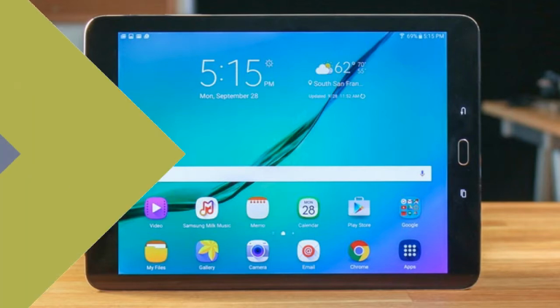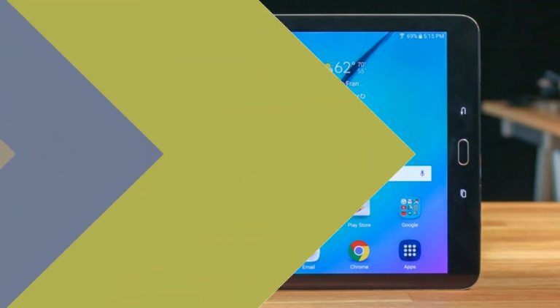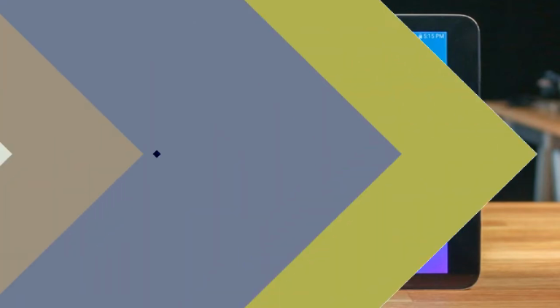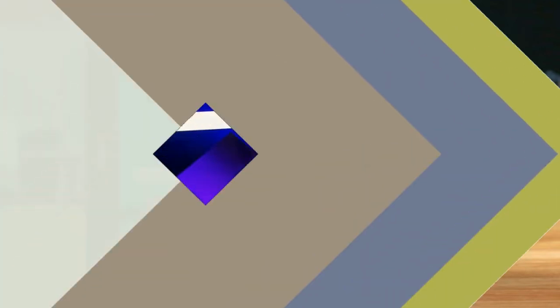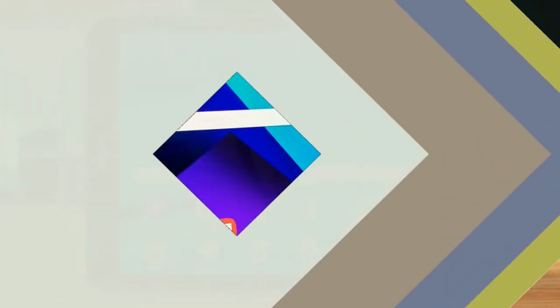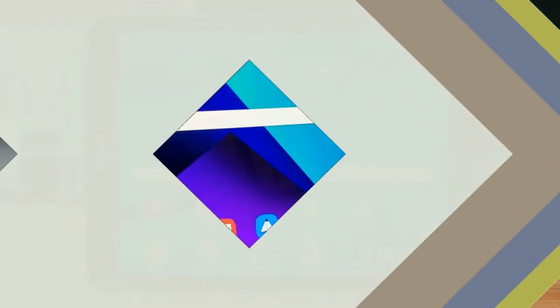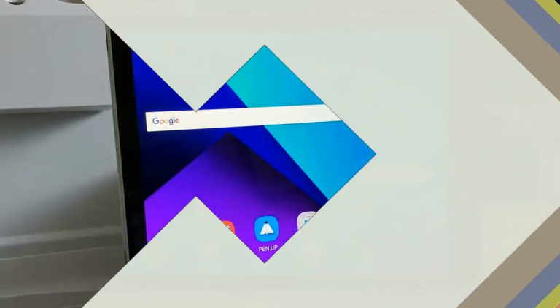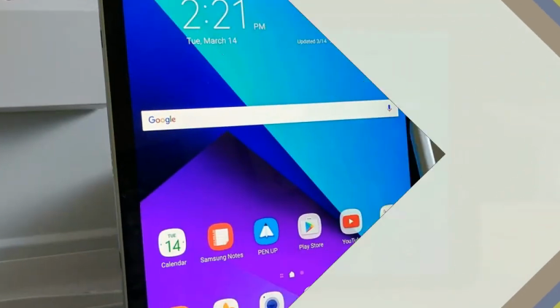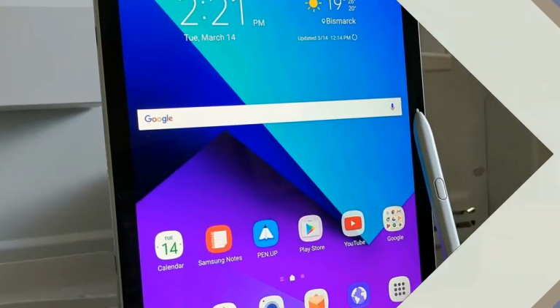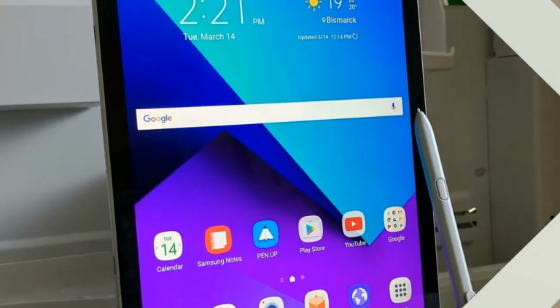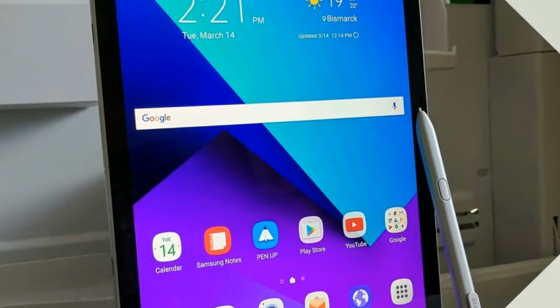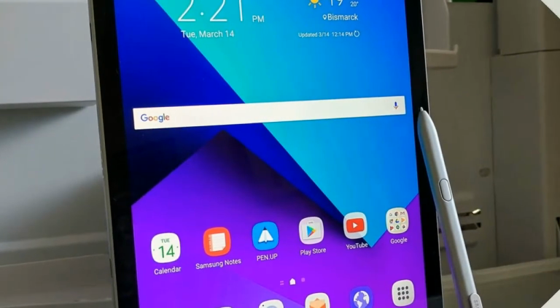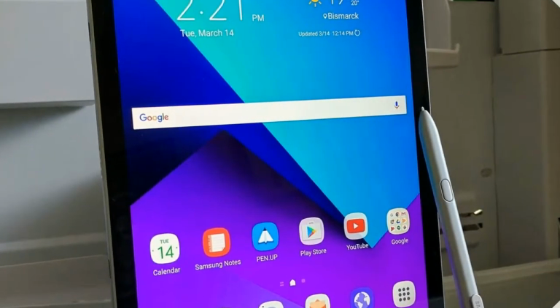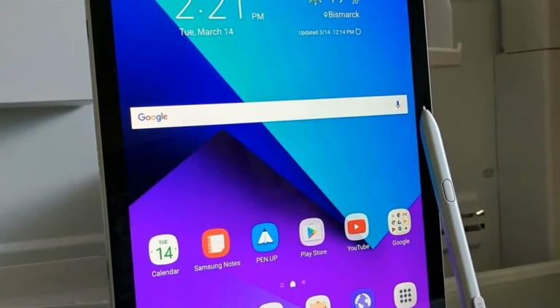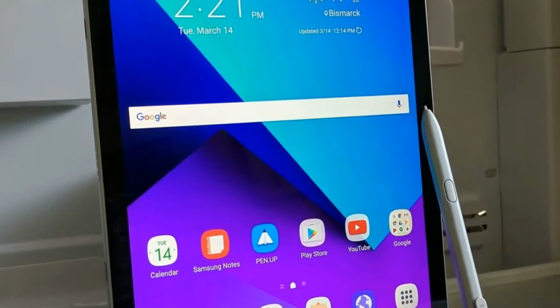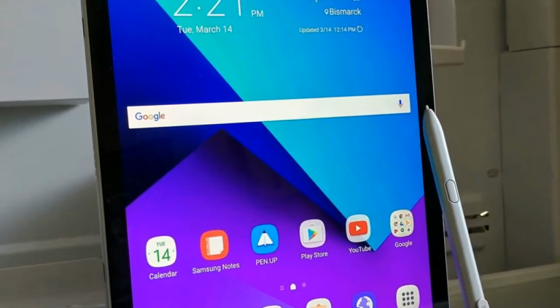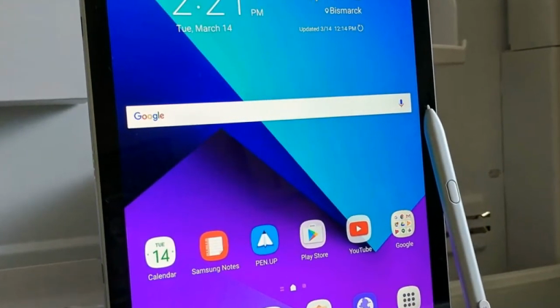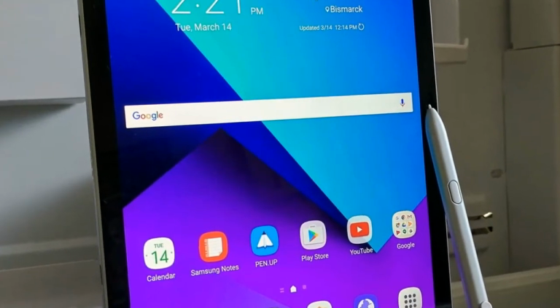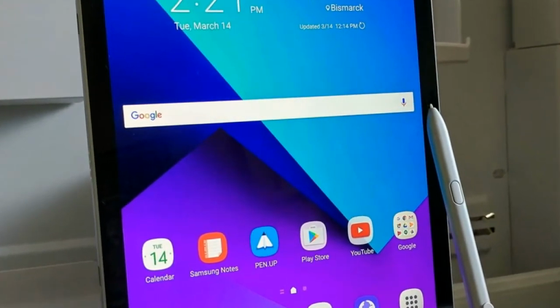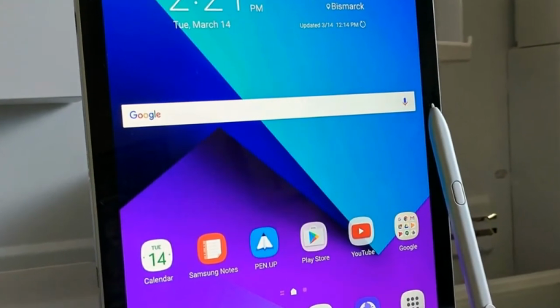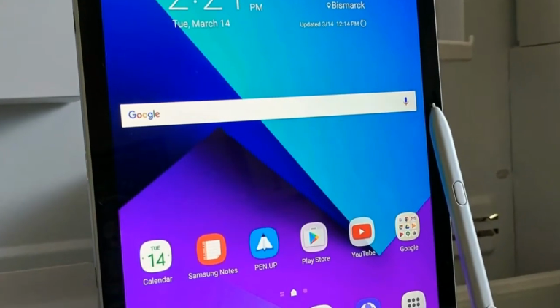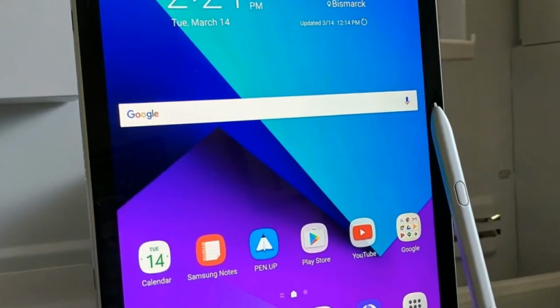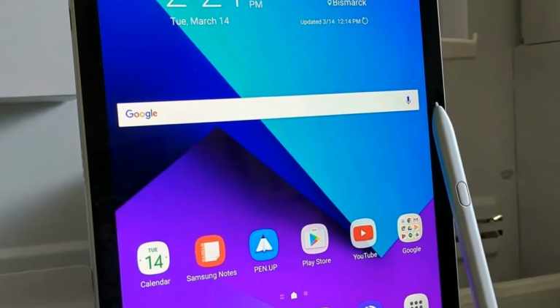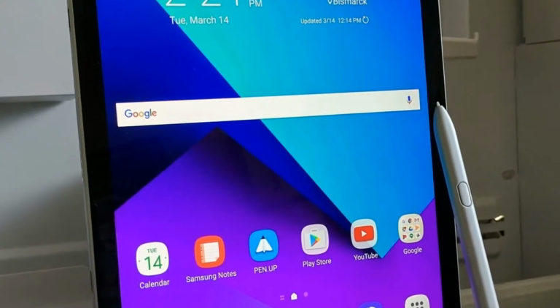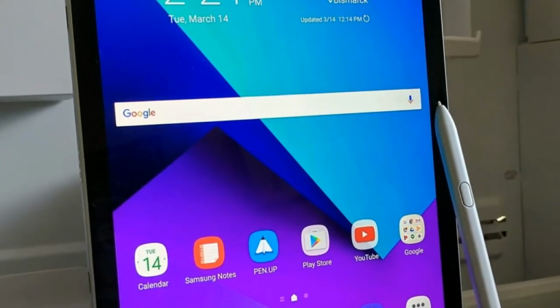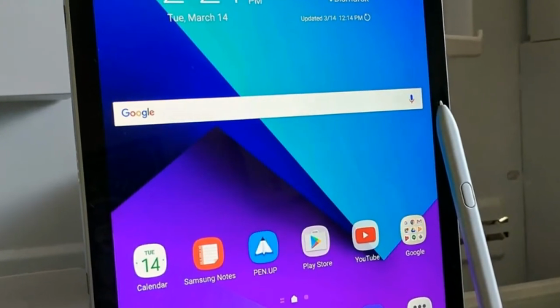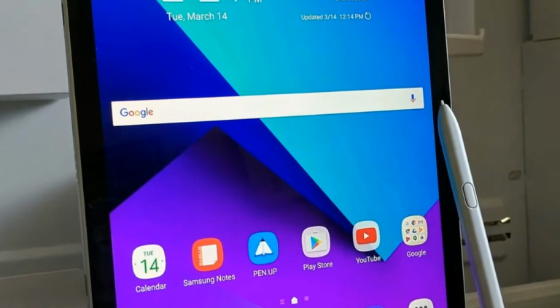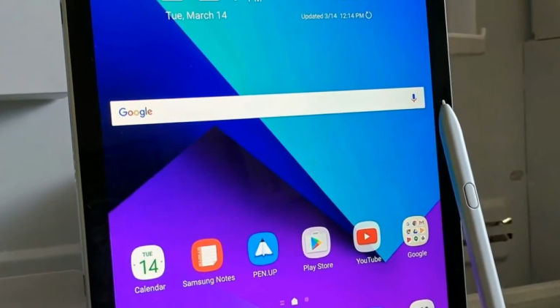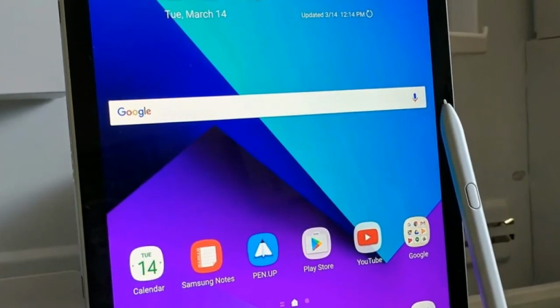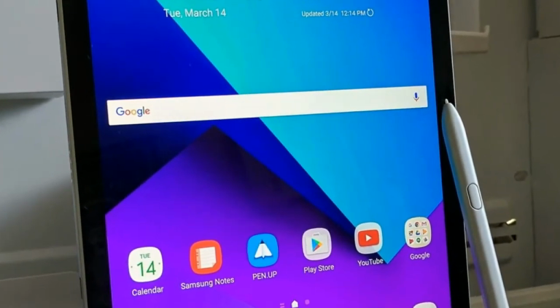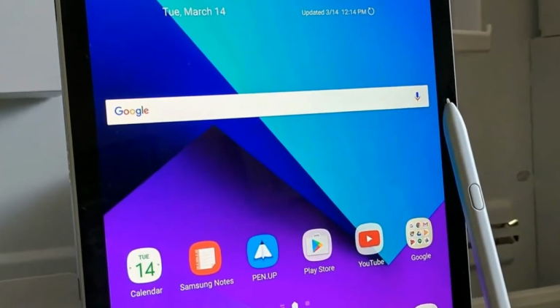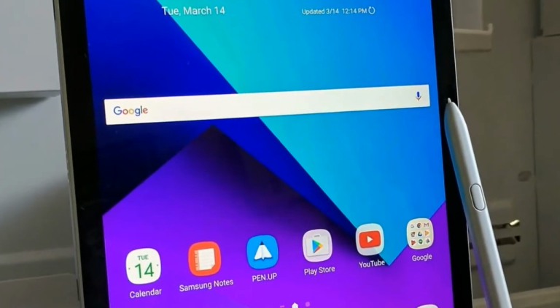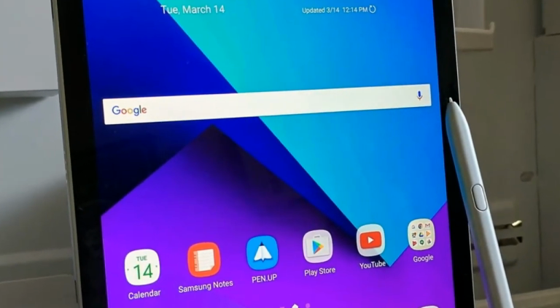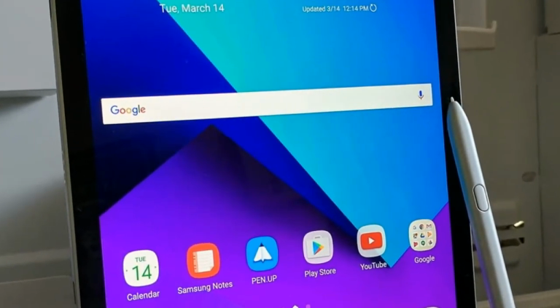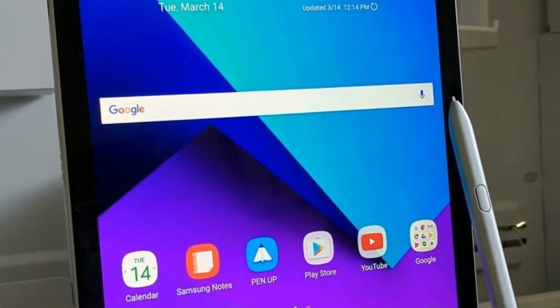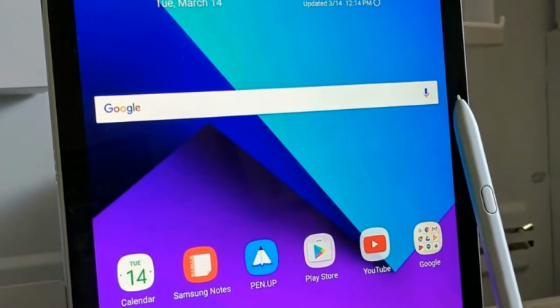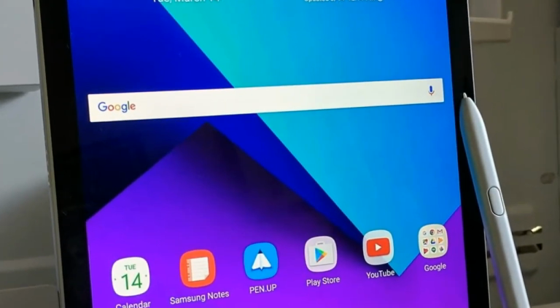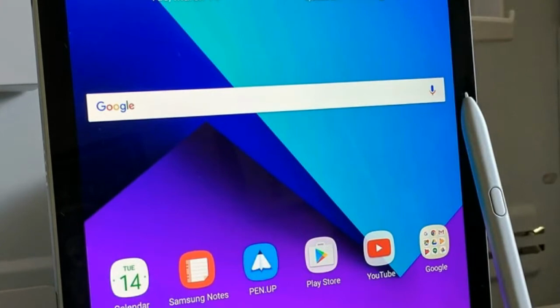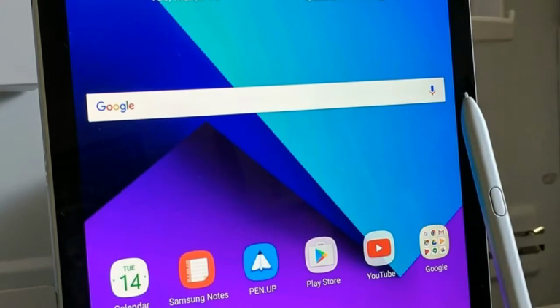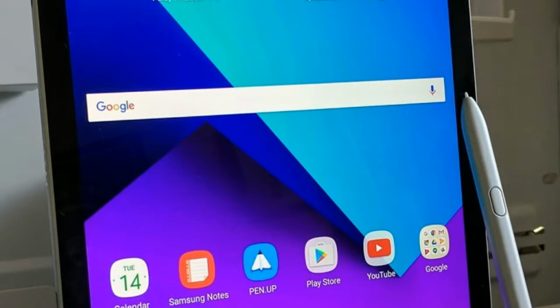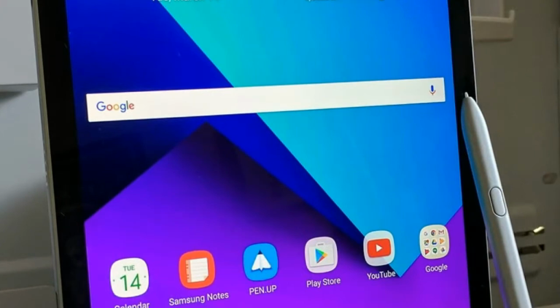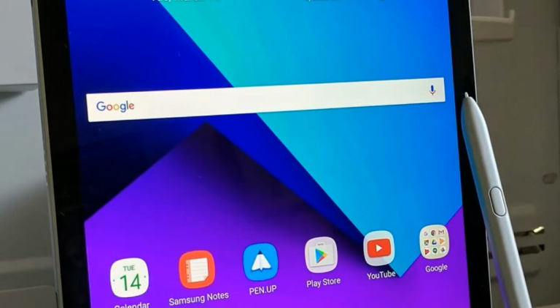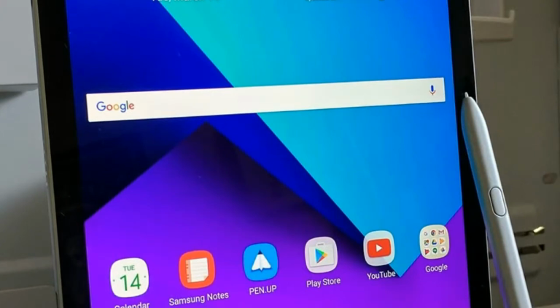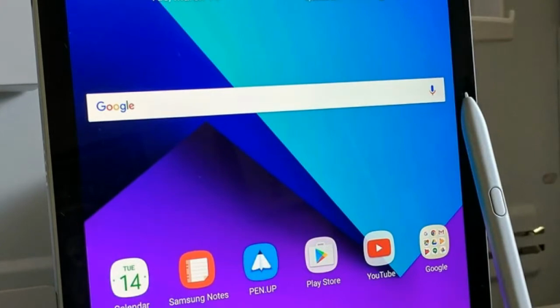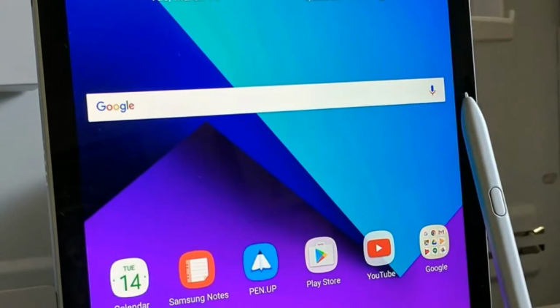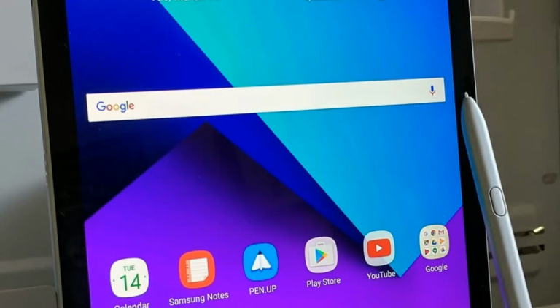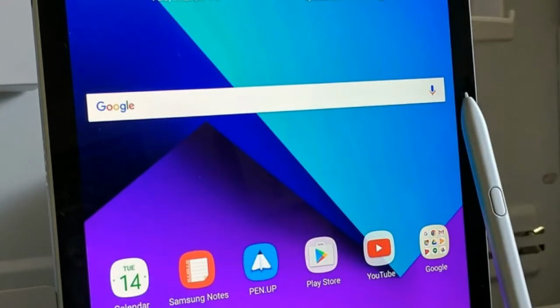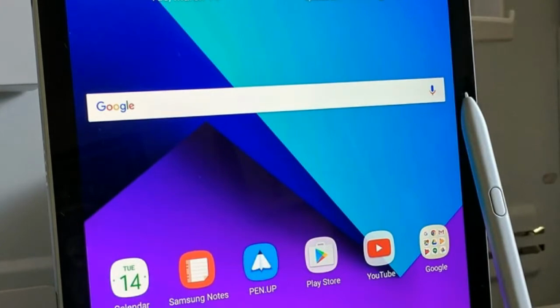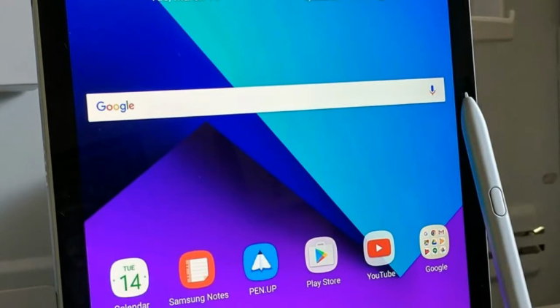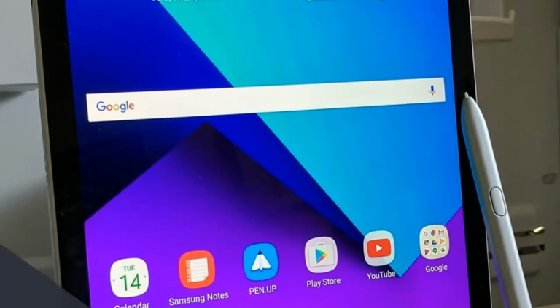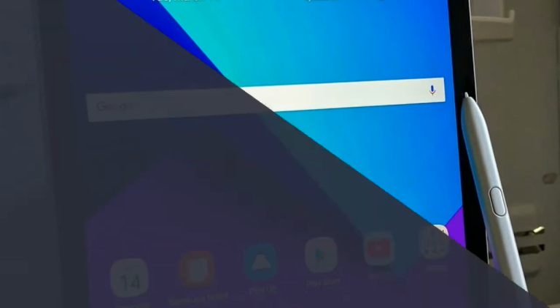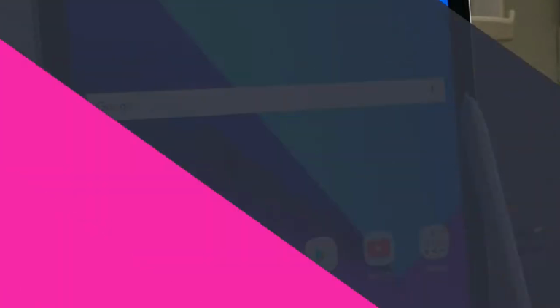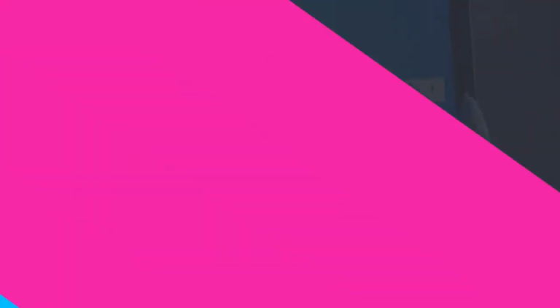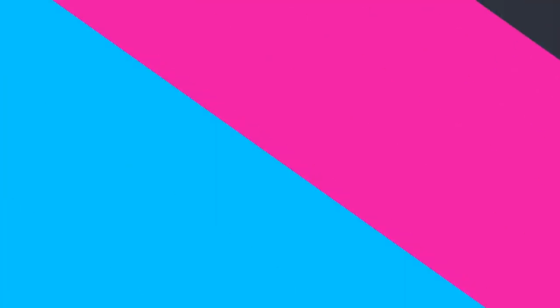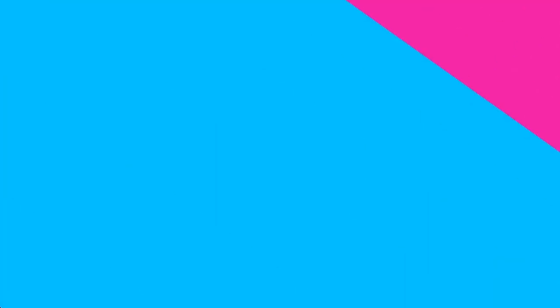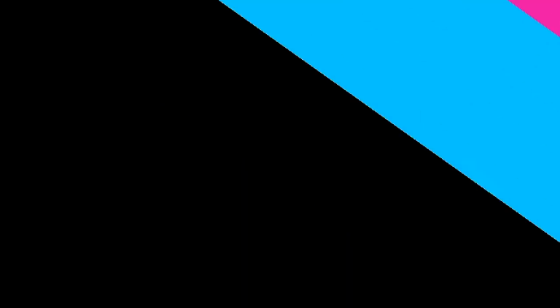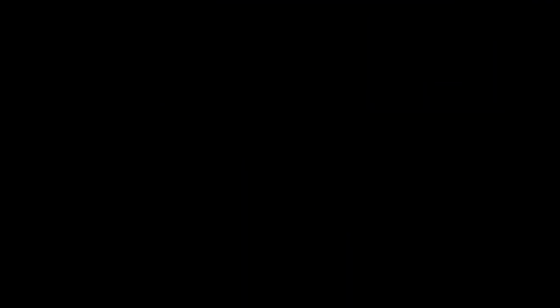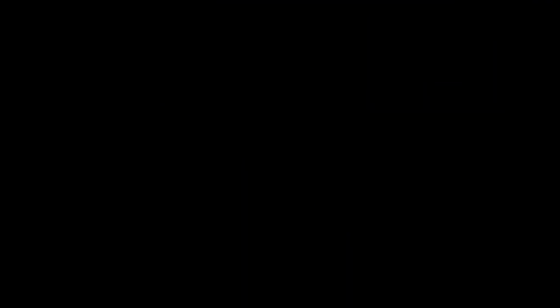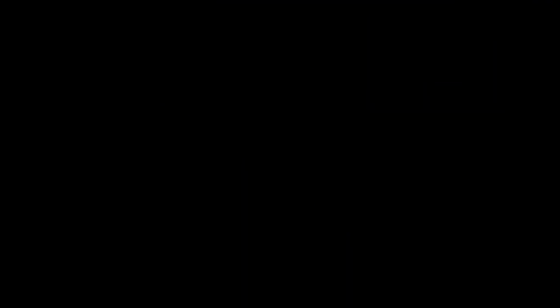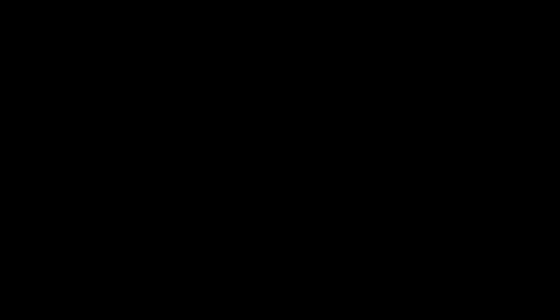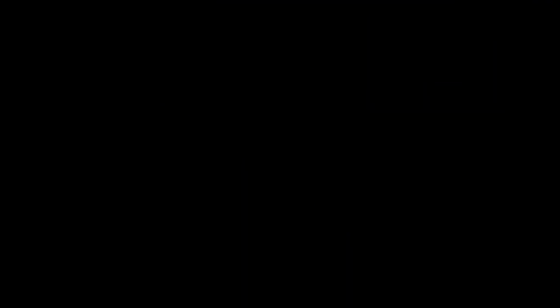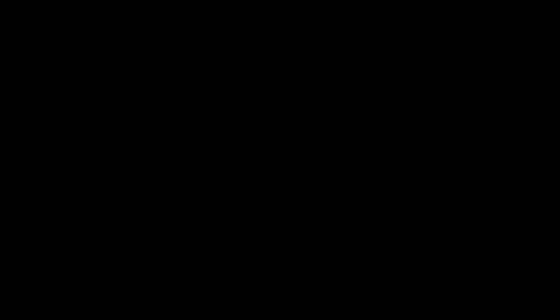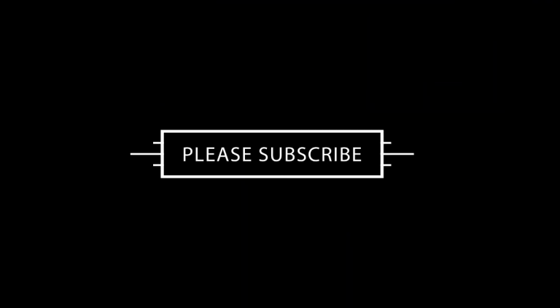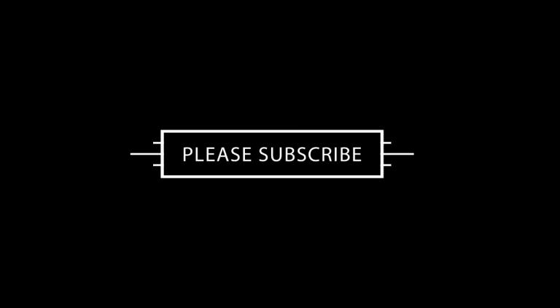The Galaxy Tab A 2017 supports a single nano SIM card. It is powered by a 1.2GHz processor.